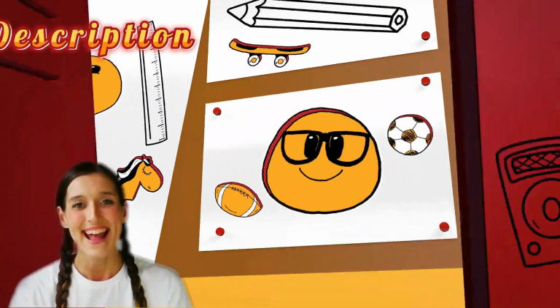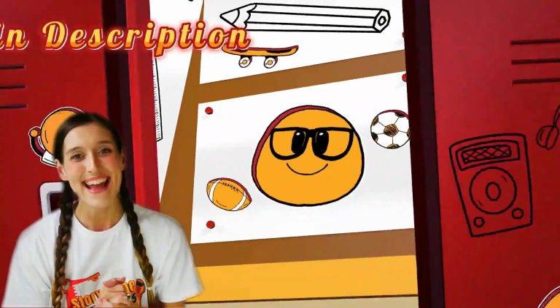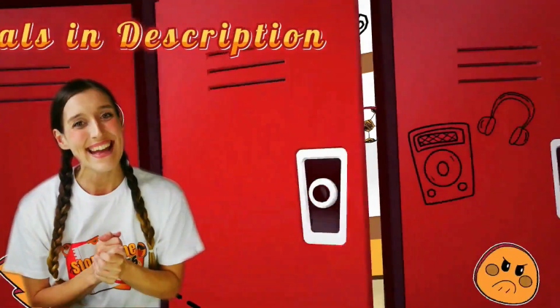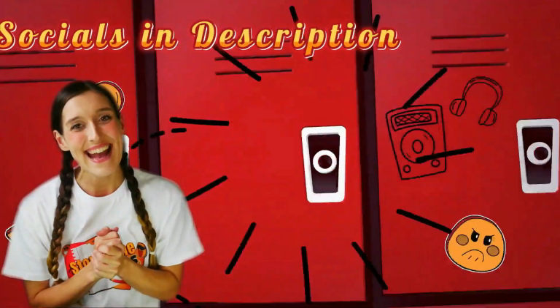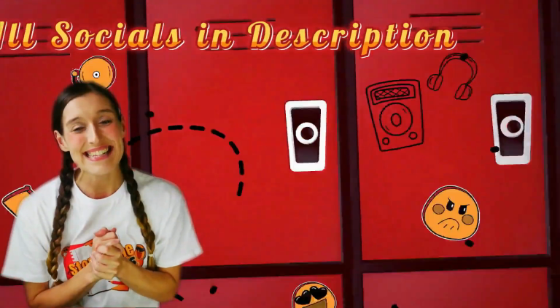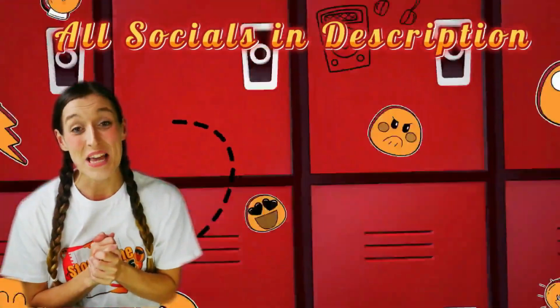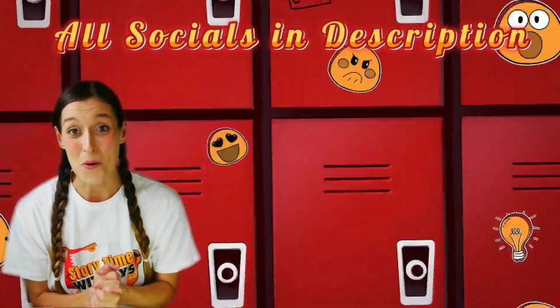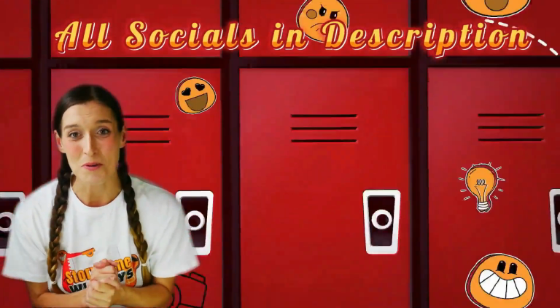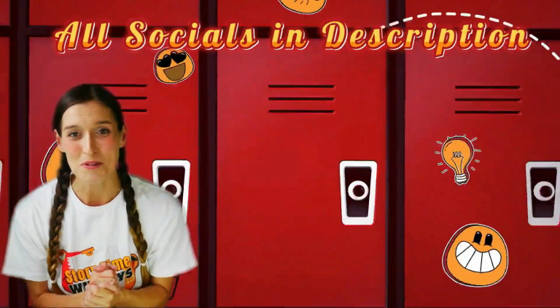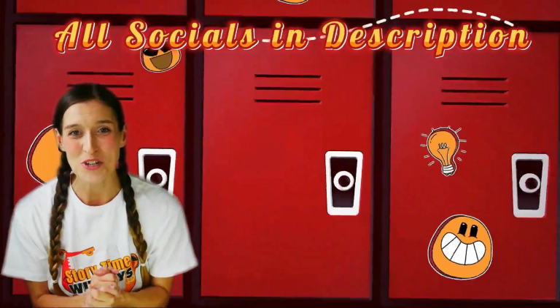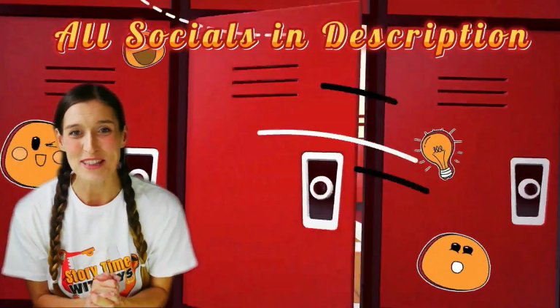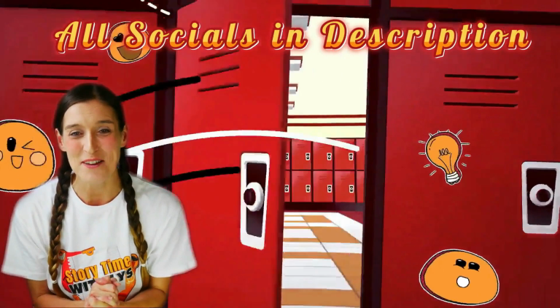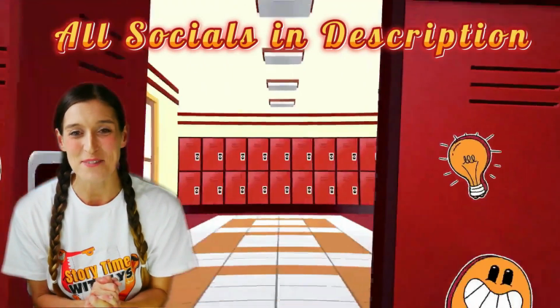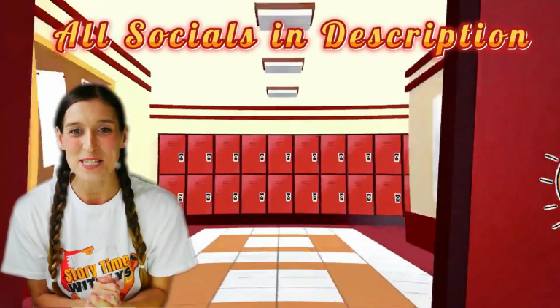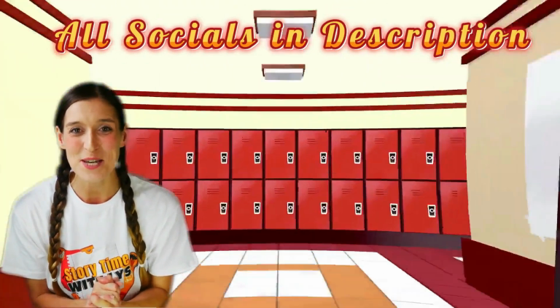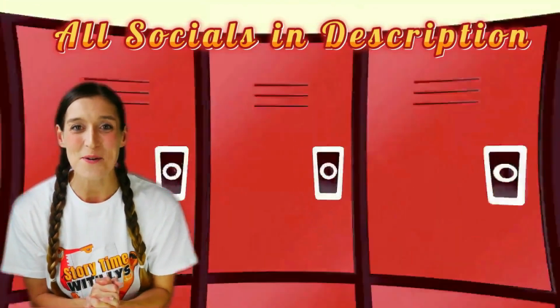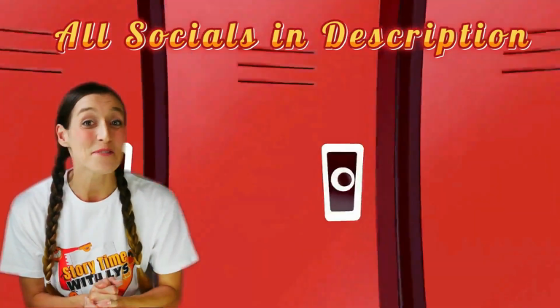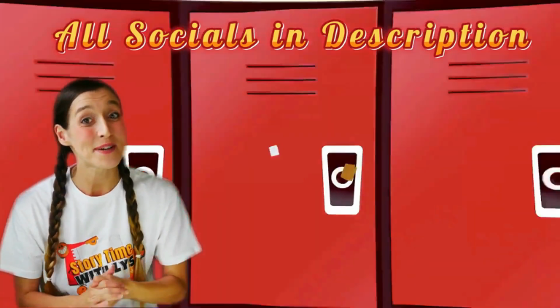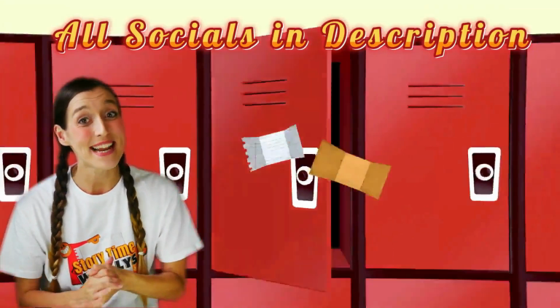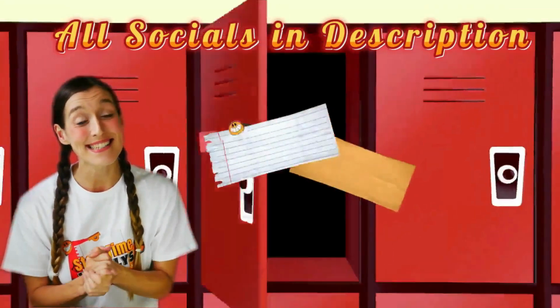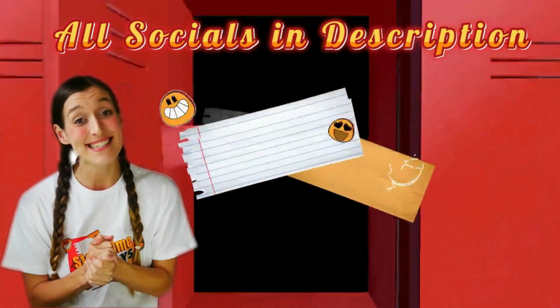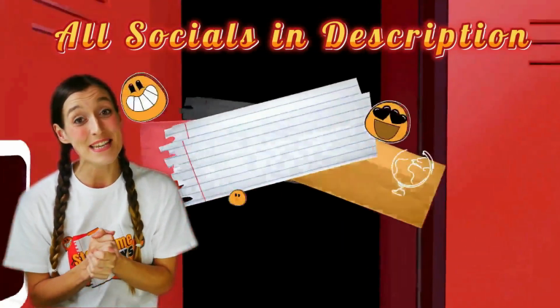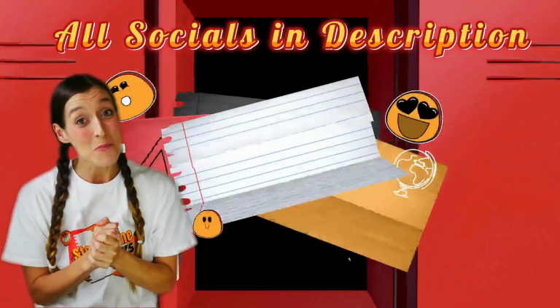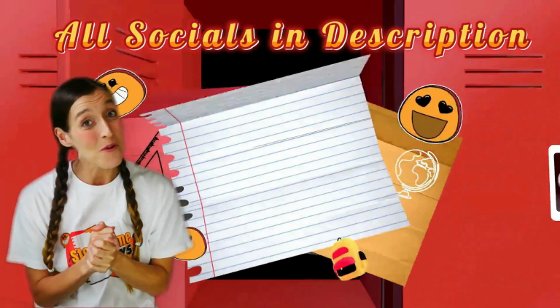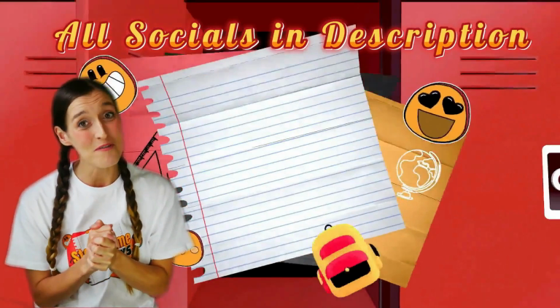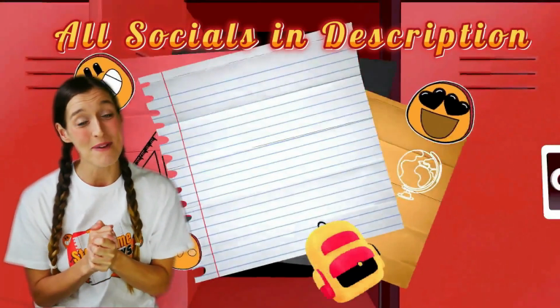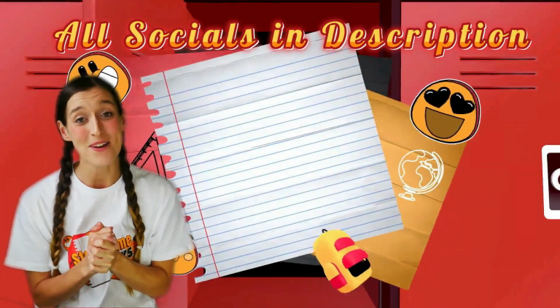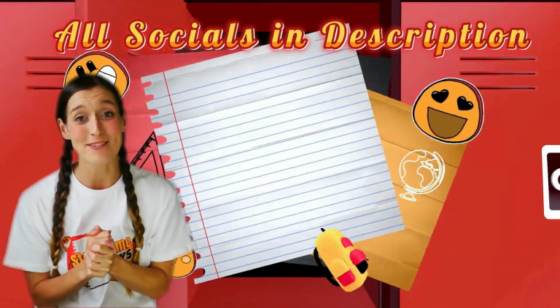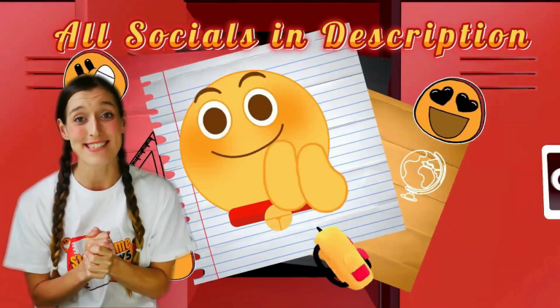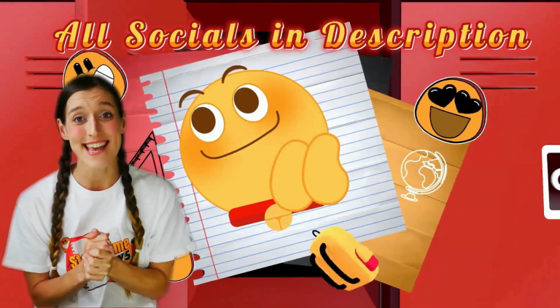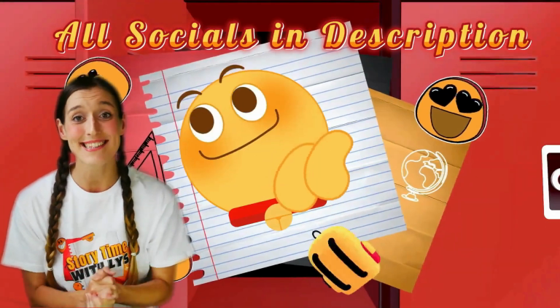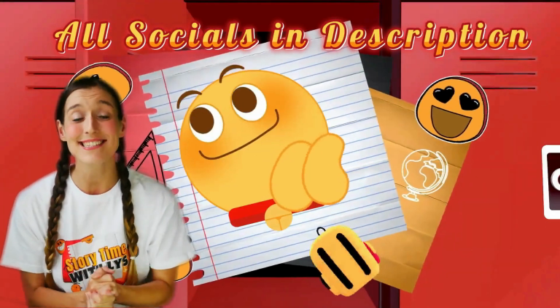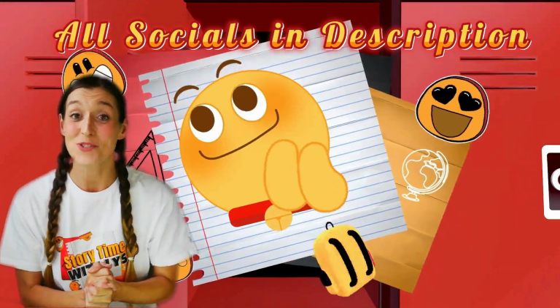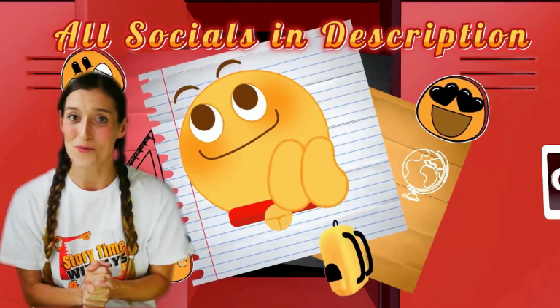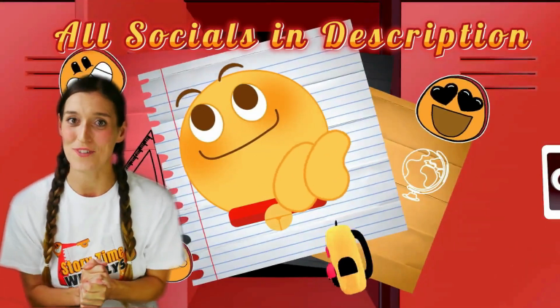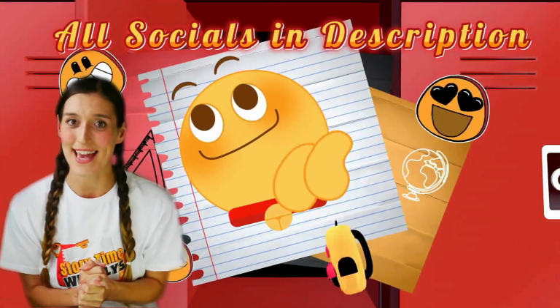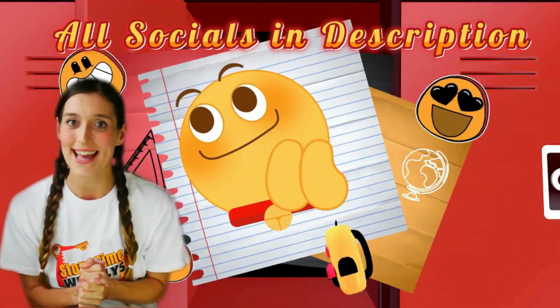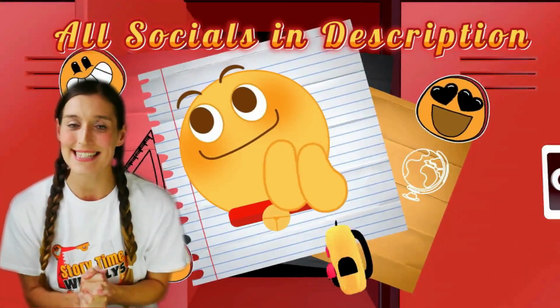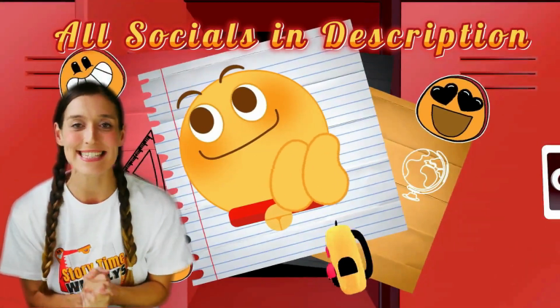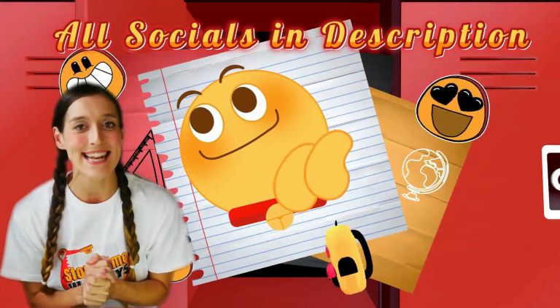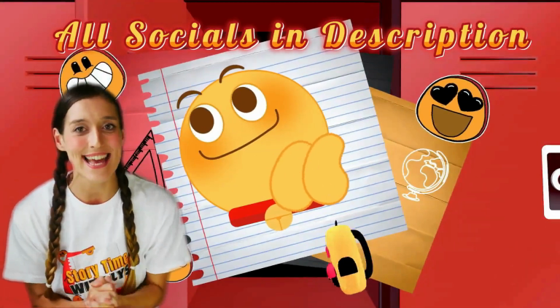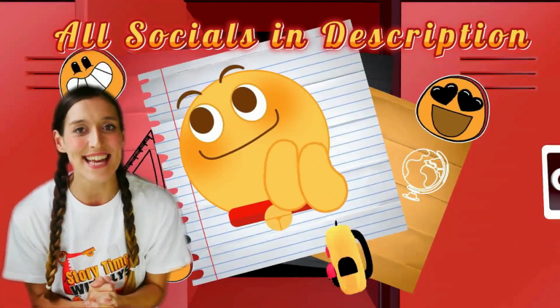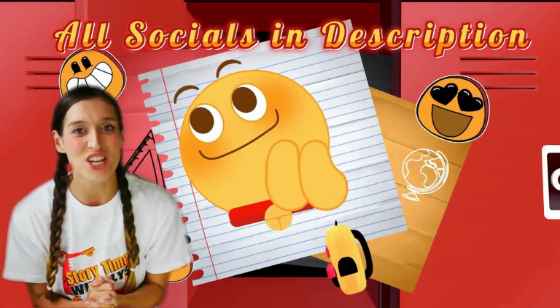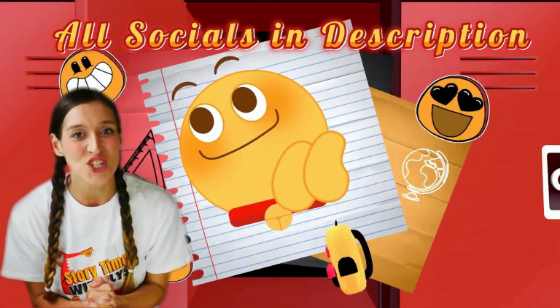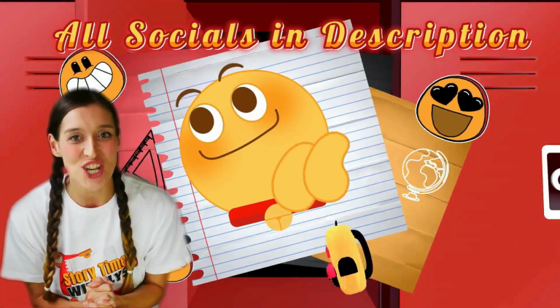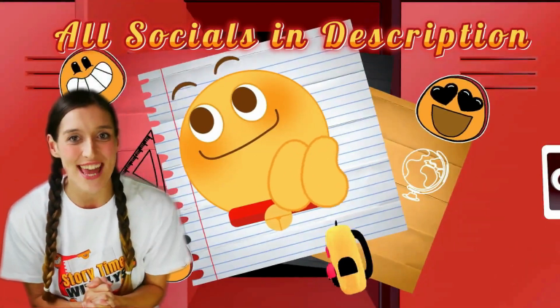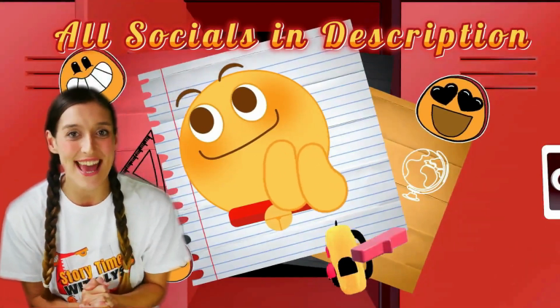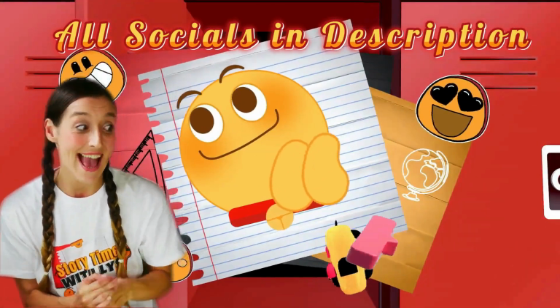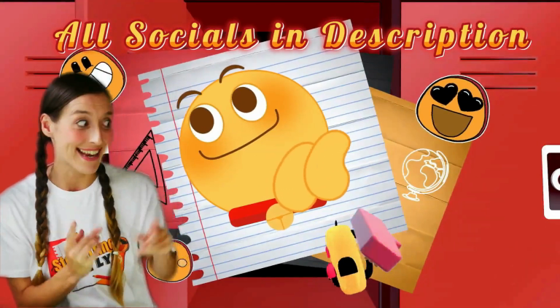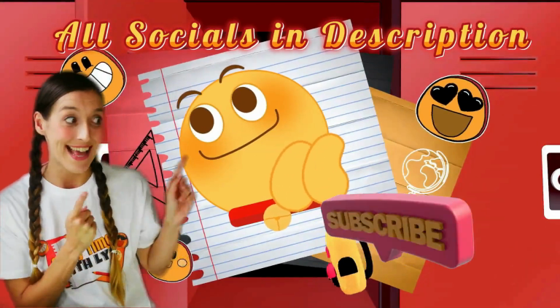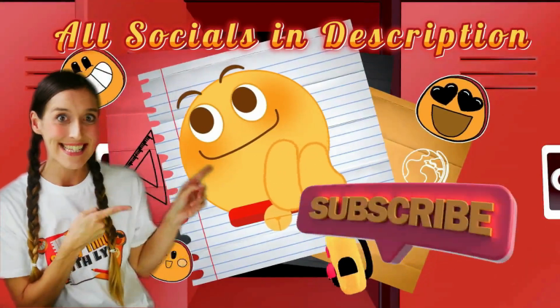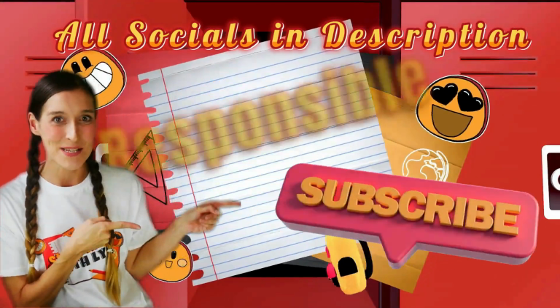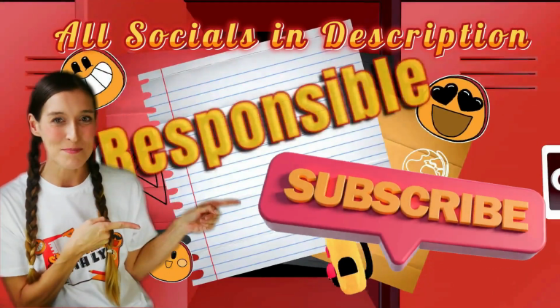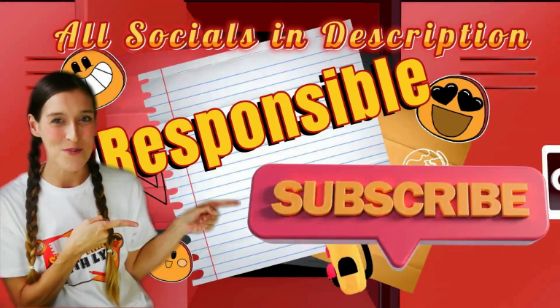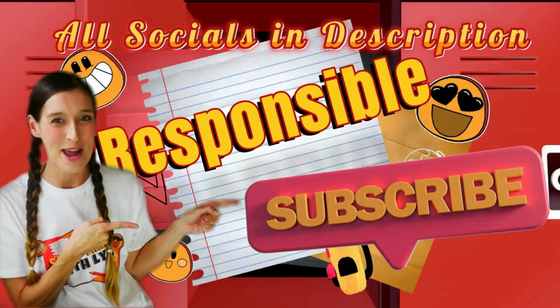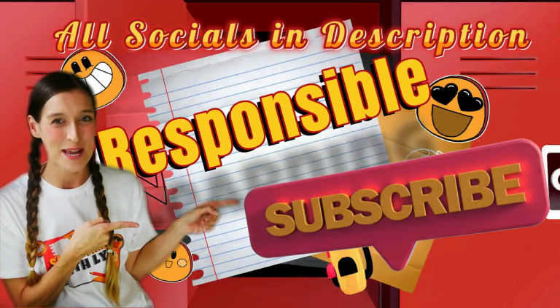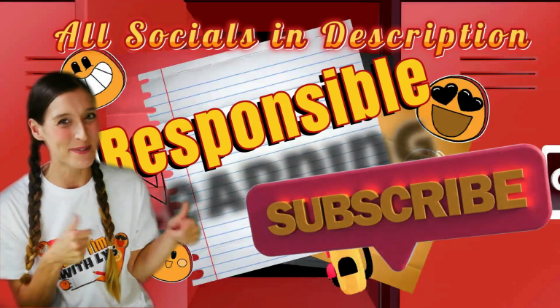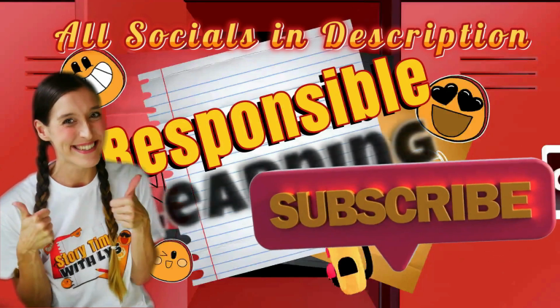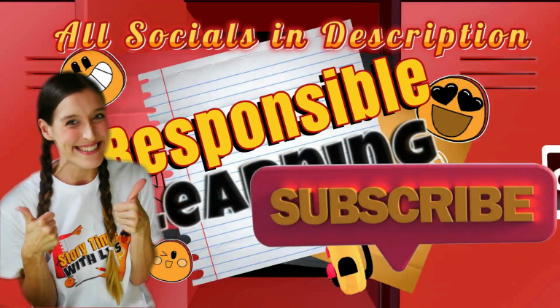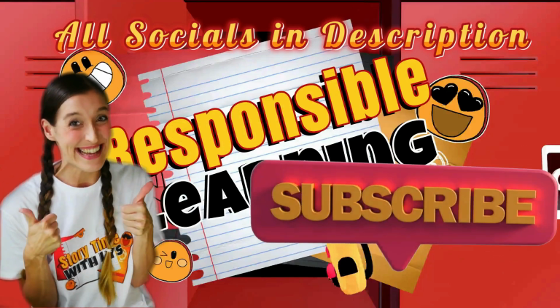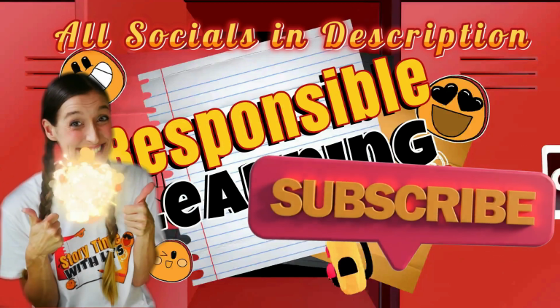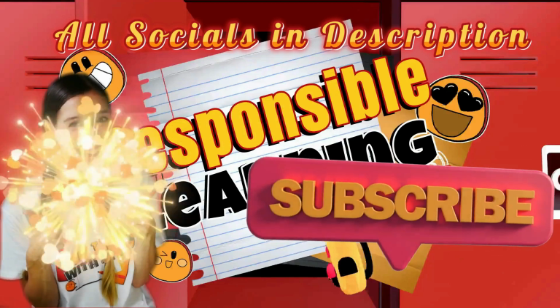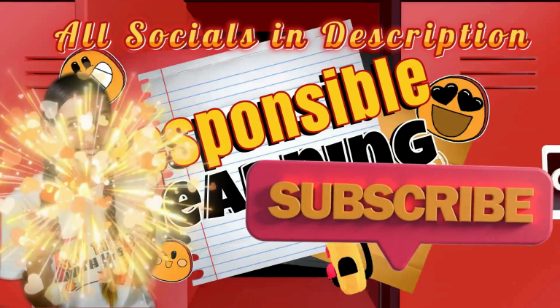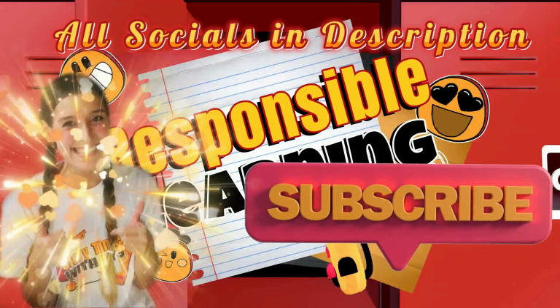Hey guys, I hope you enjoyed that video. And if you'd like to see more of my content, don't forget to like, share, and subscribe. Thanks, guys.